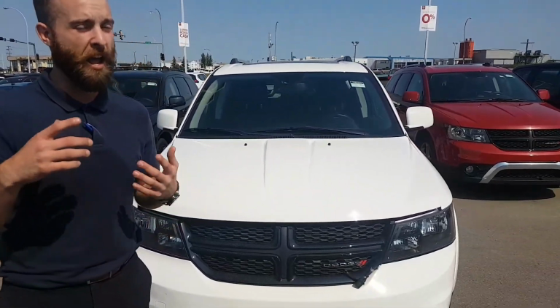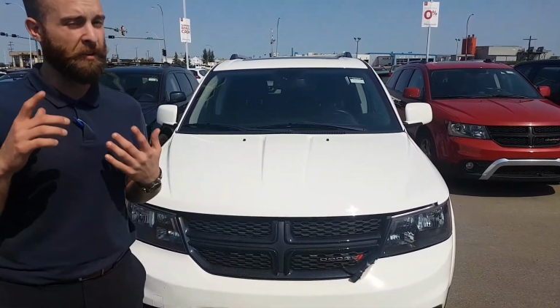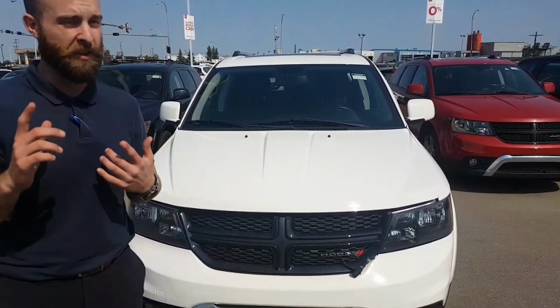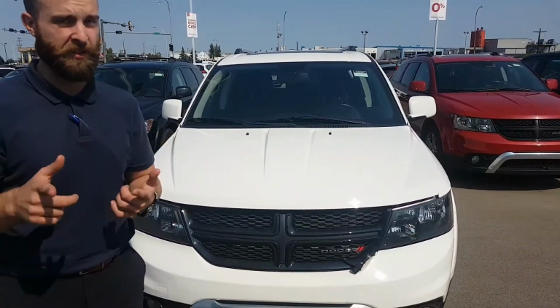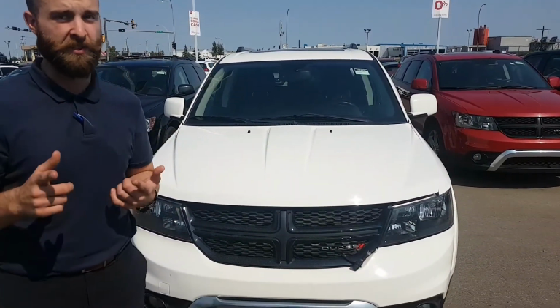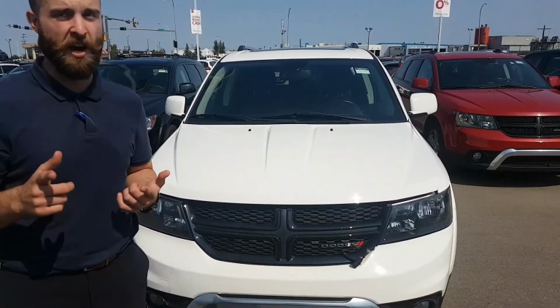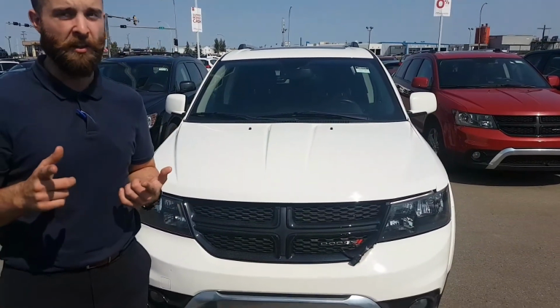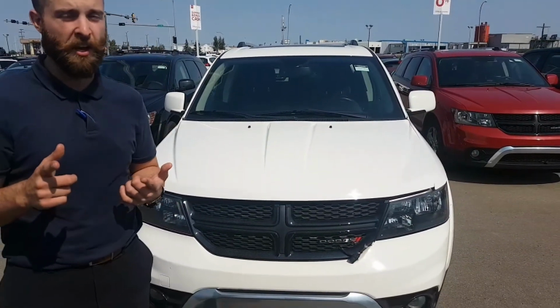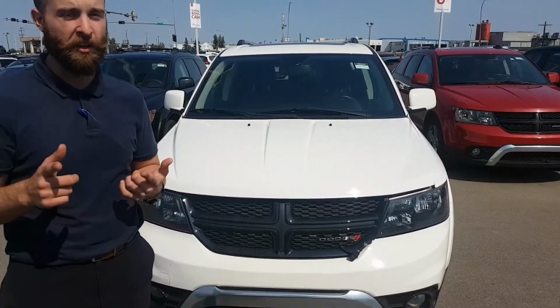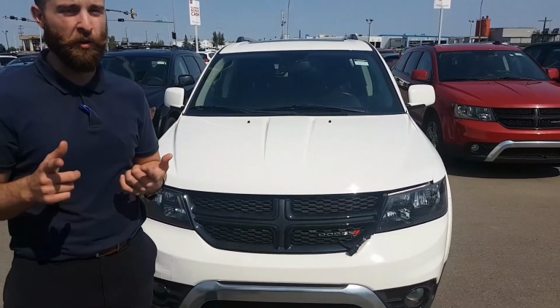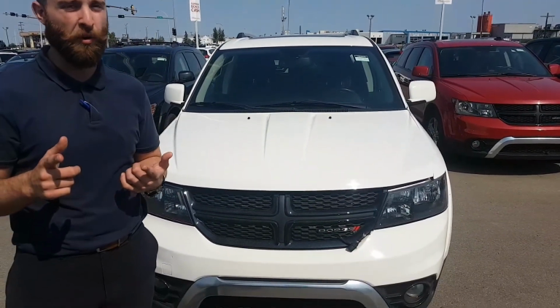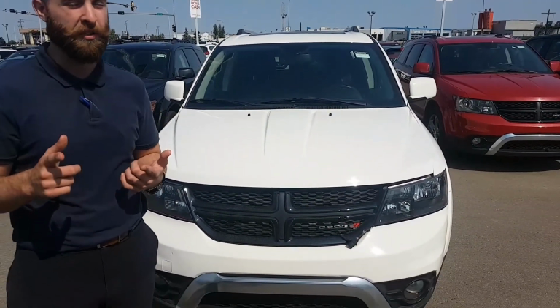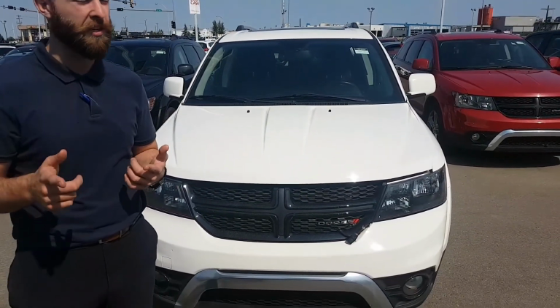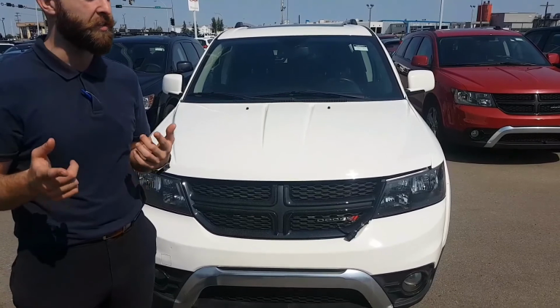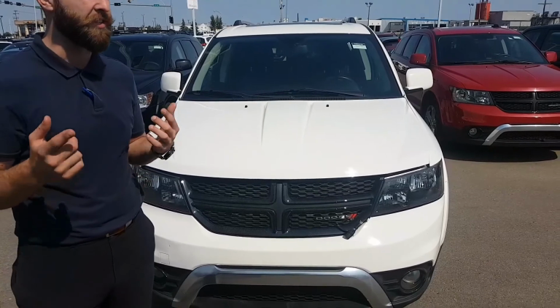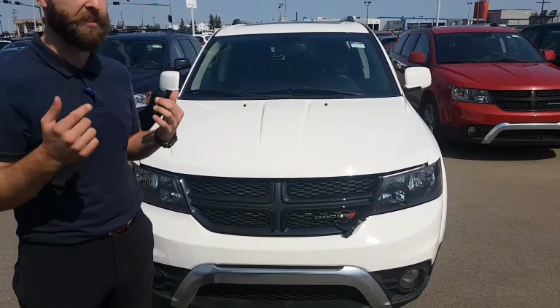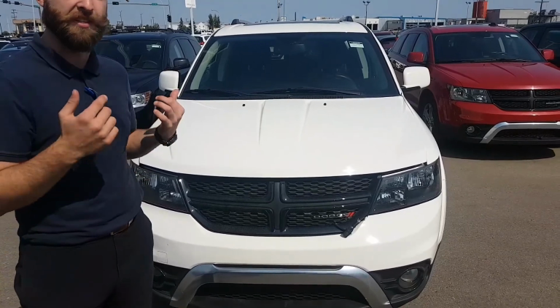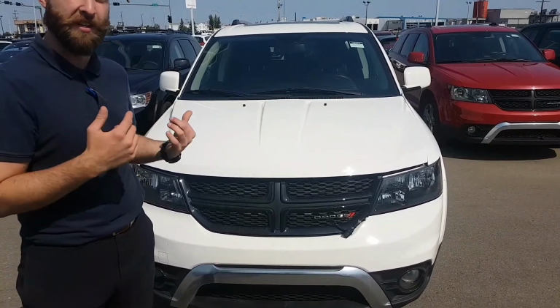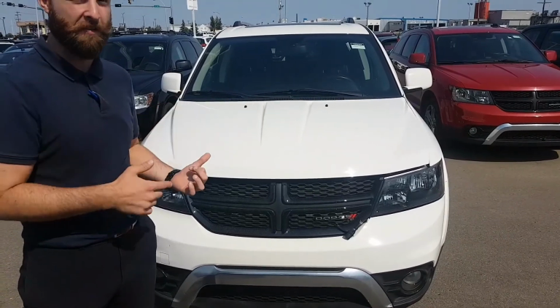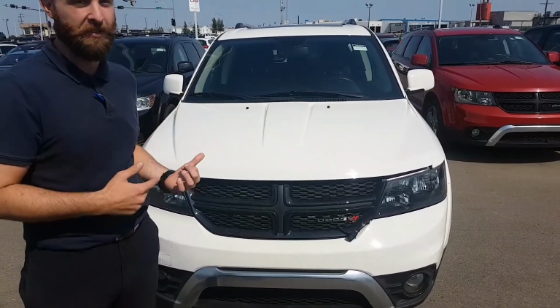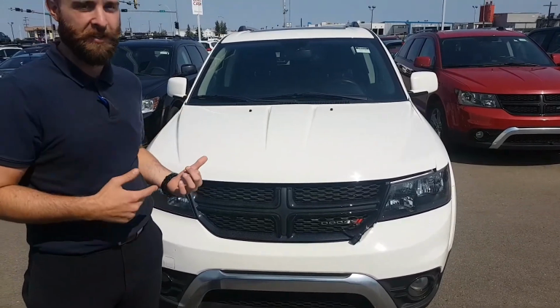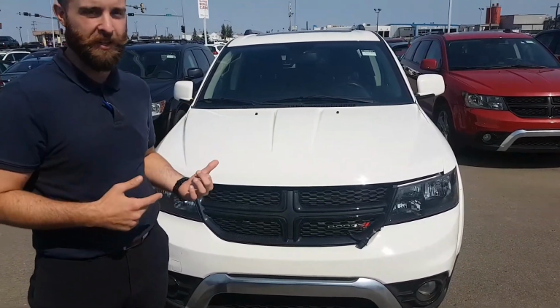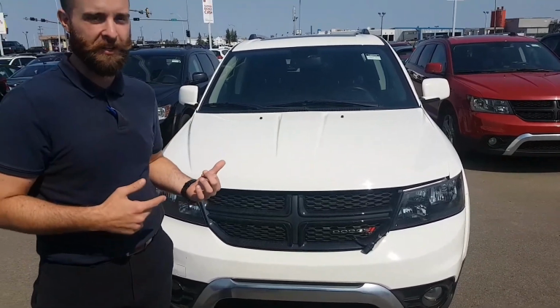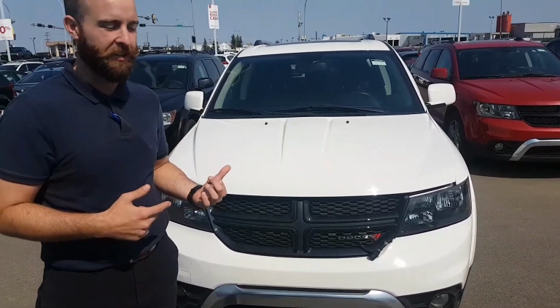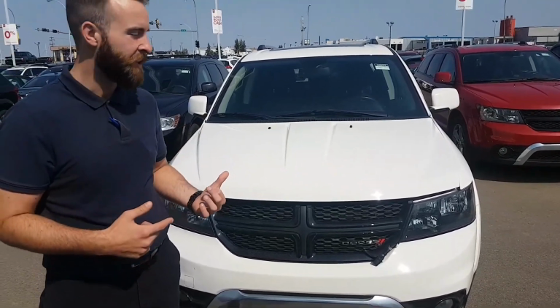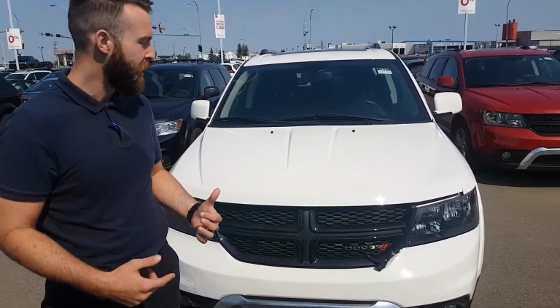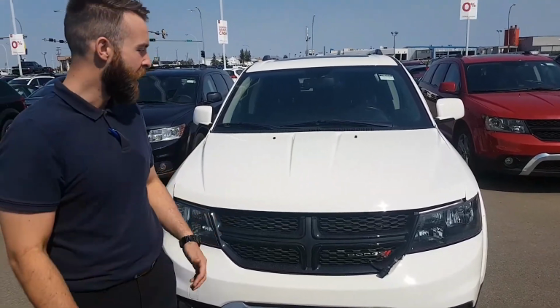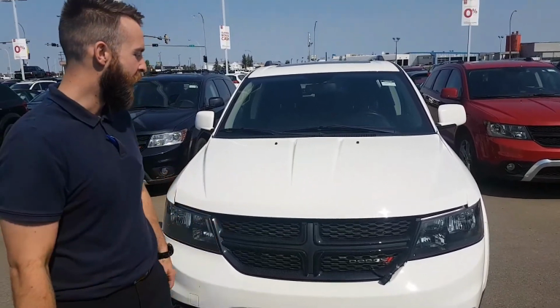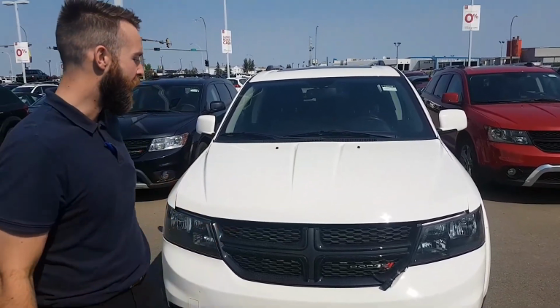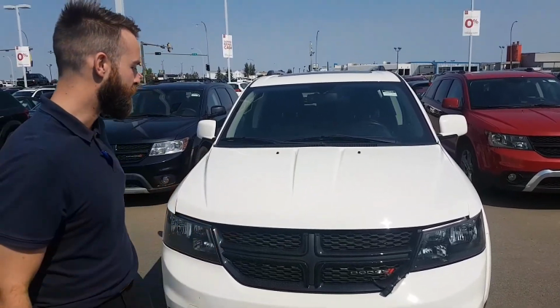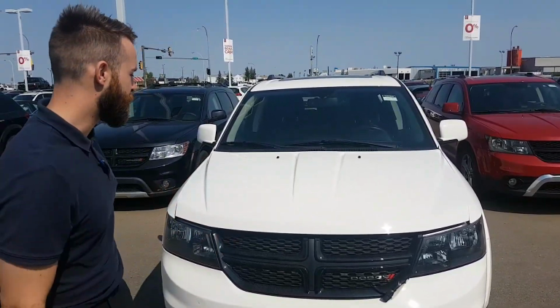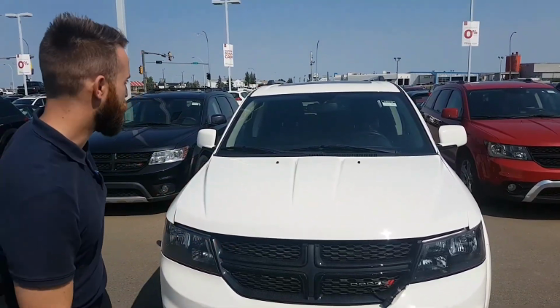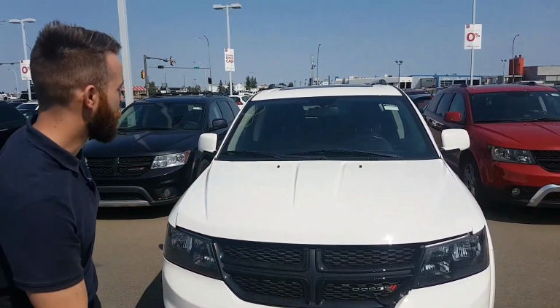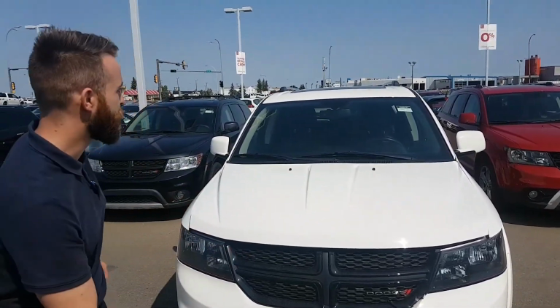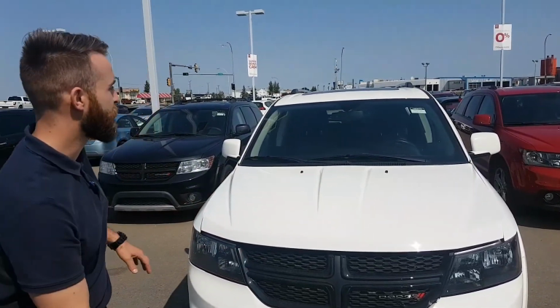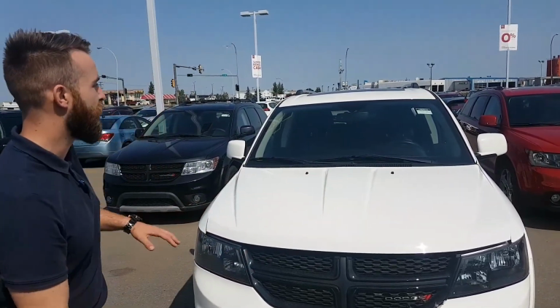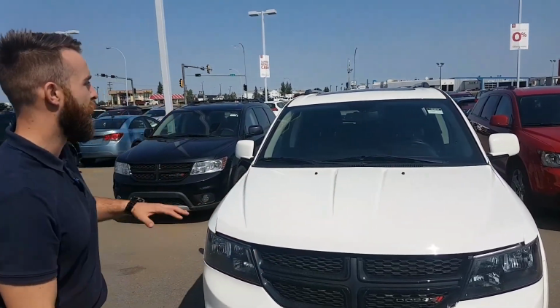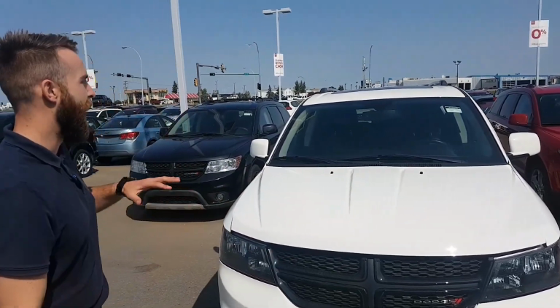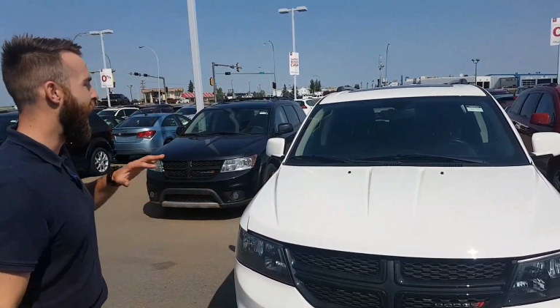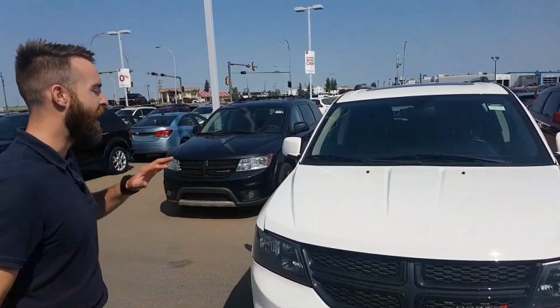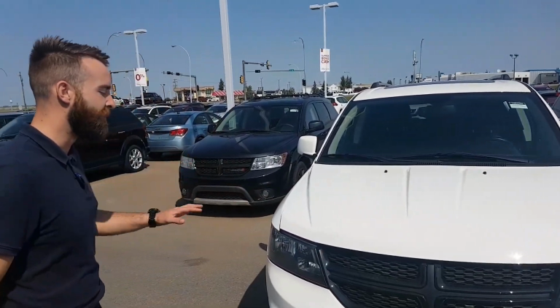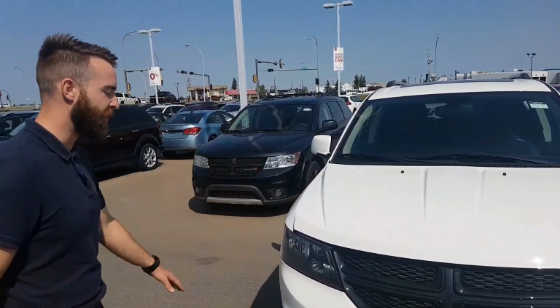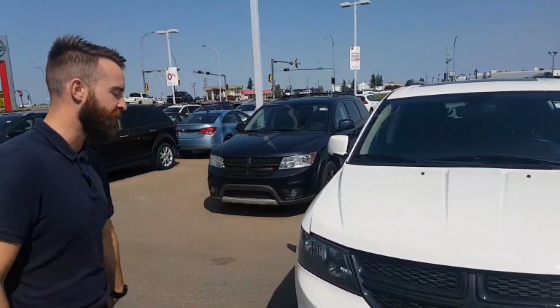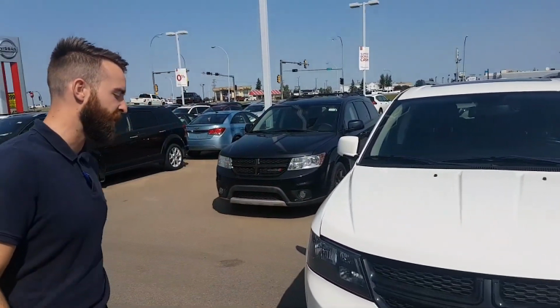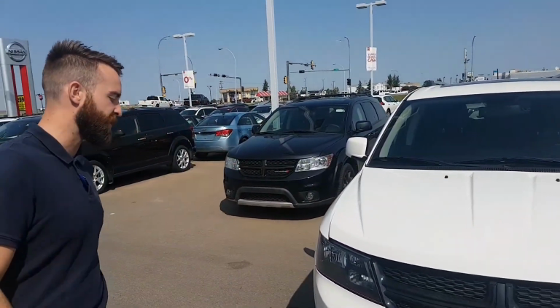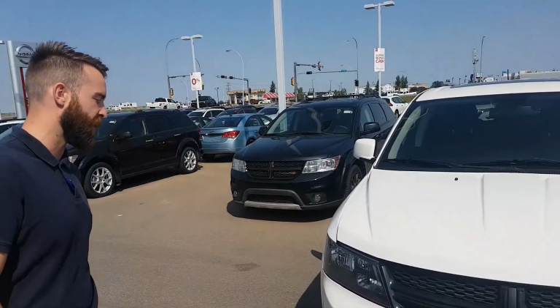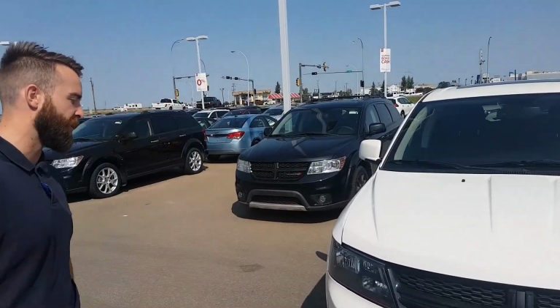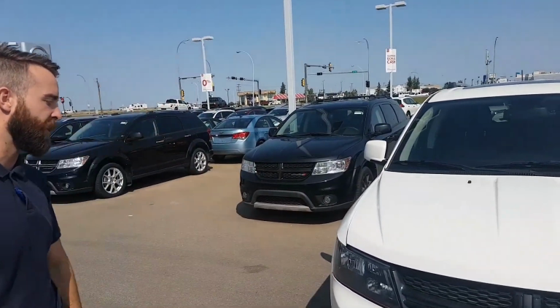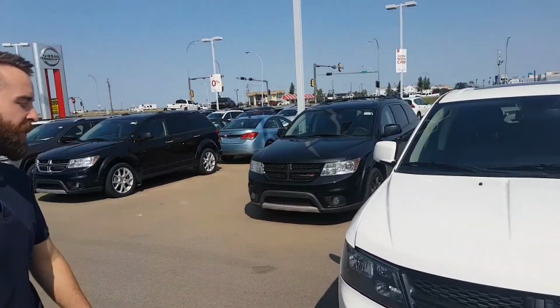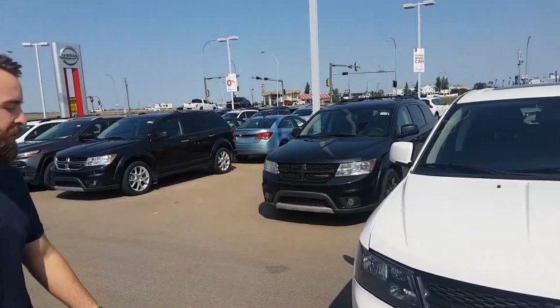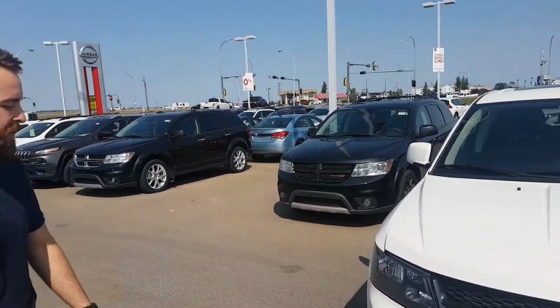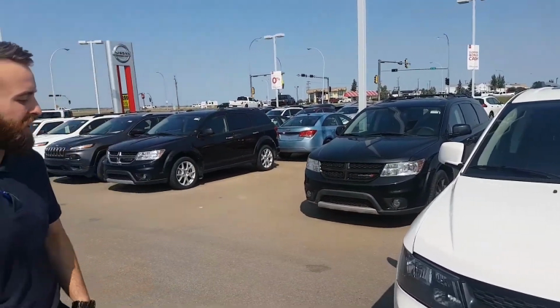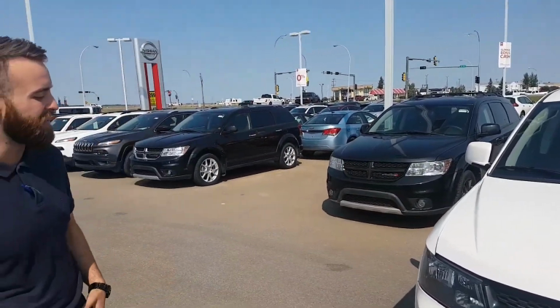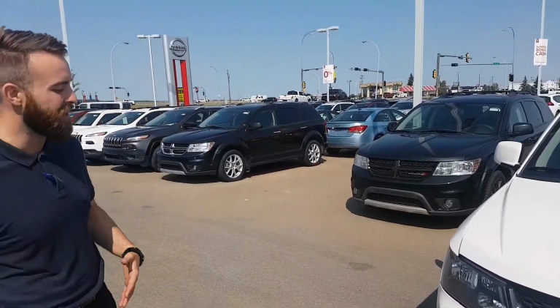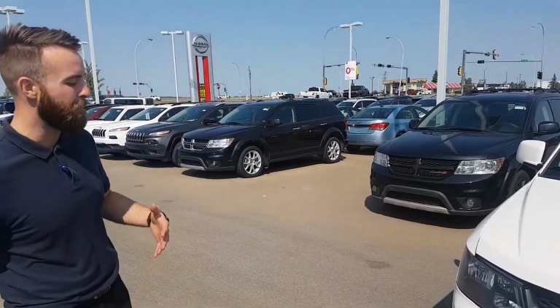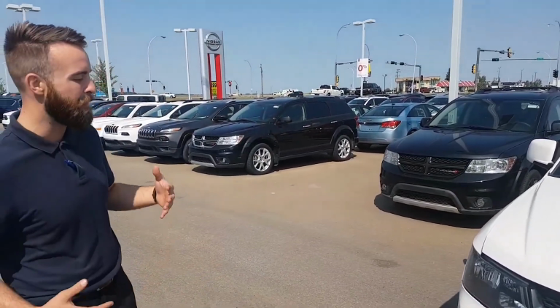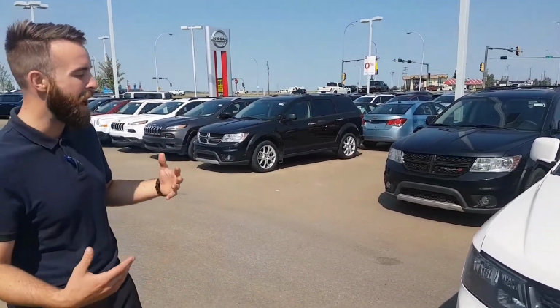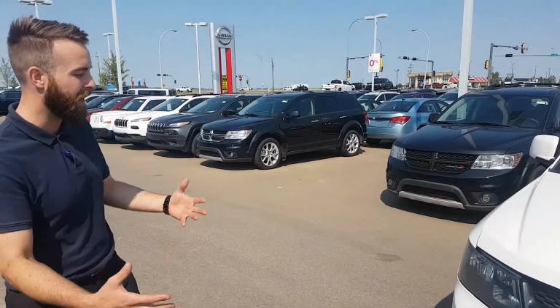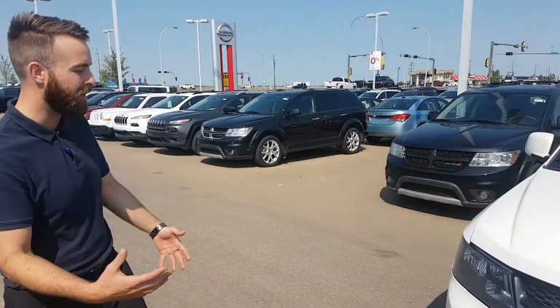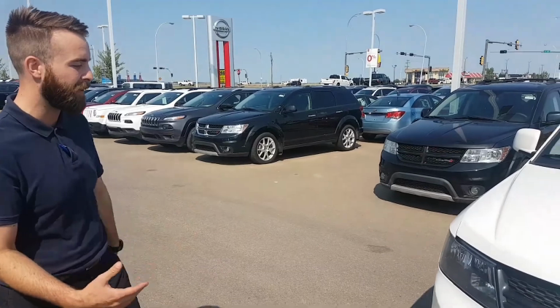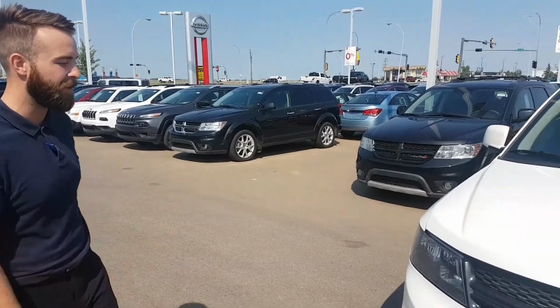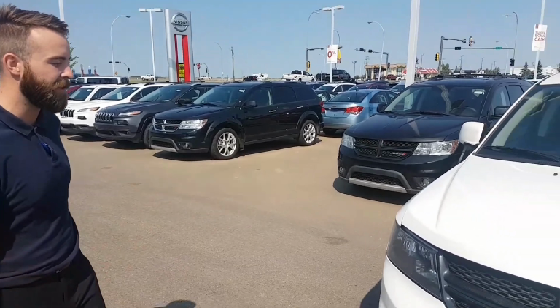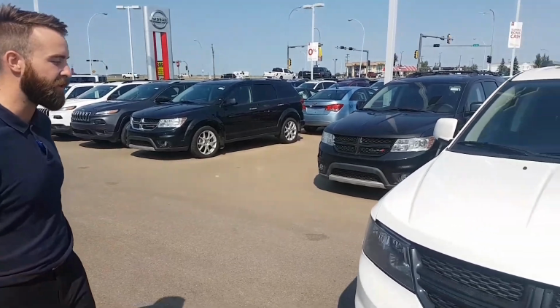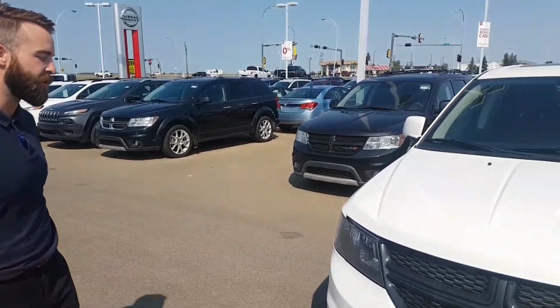This is unlike yours because it's a seven seater. This has got every feature underneath the sun, and it's in immaculate condition.